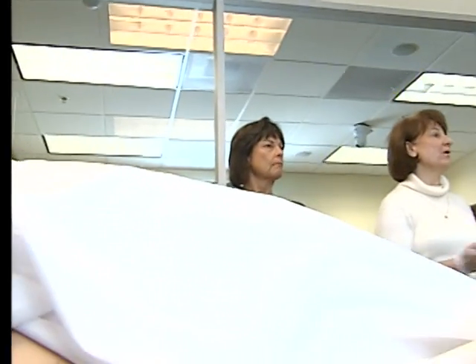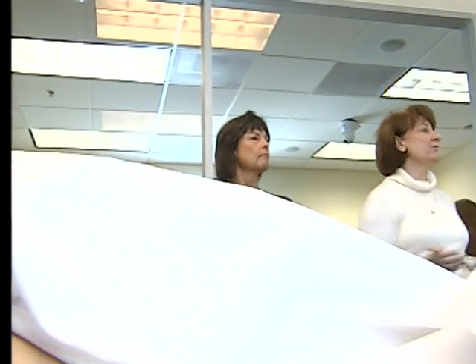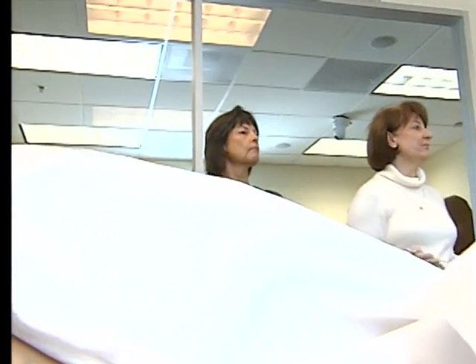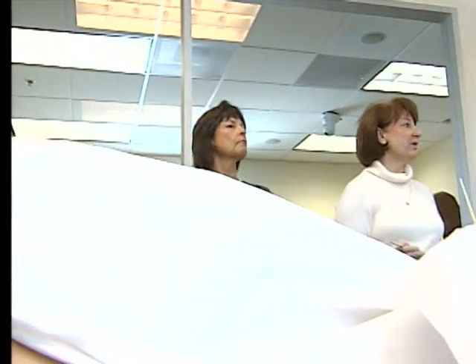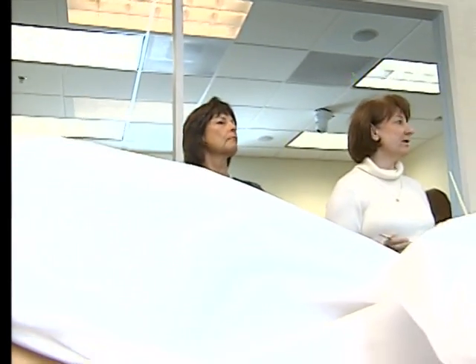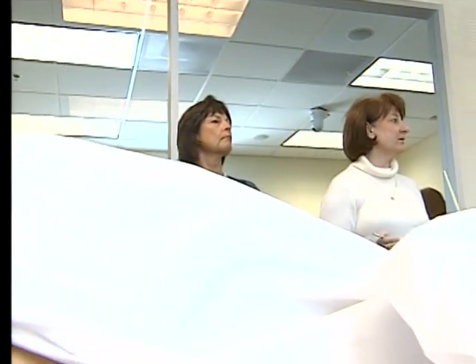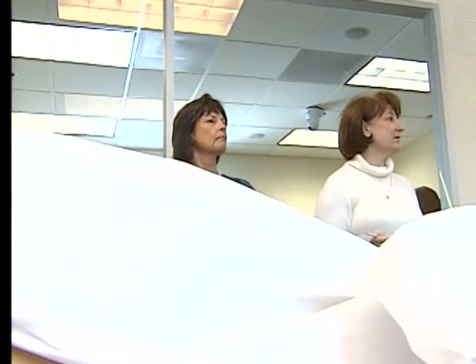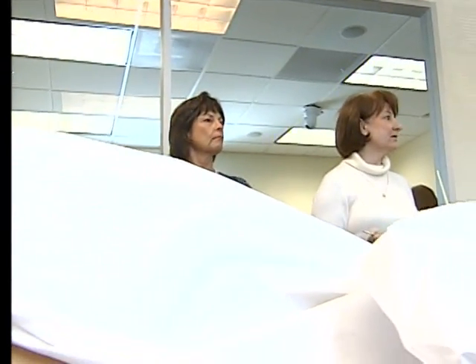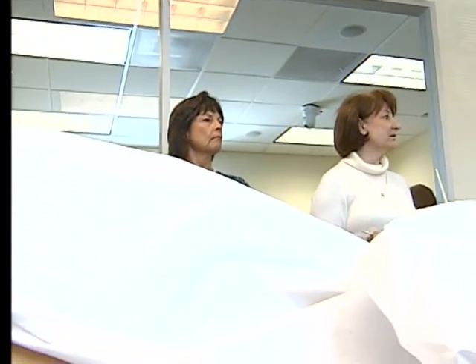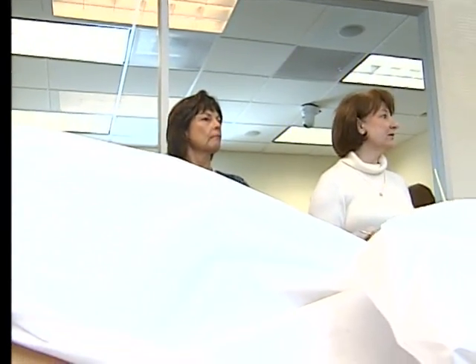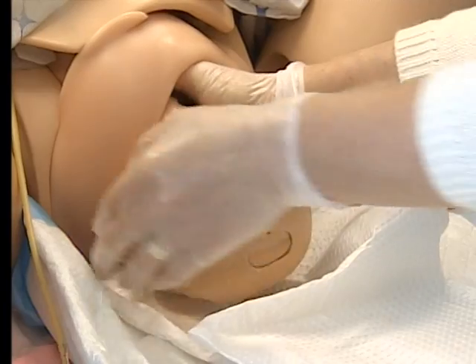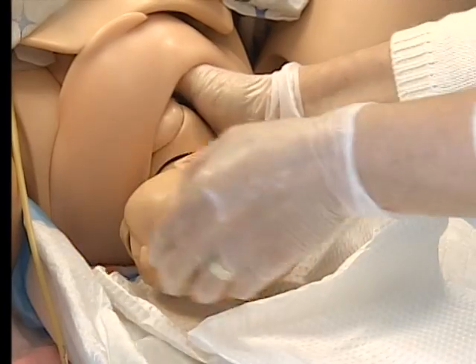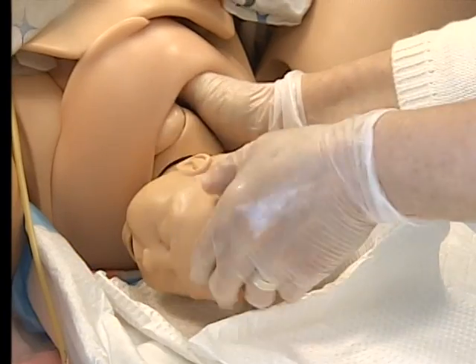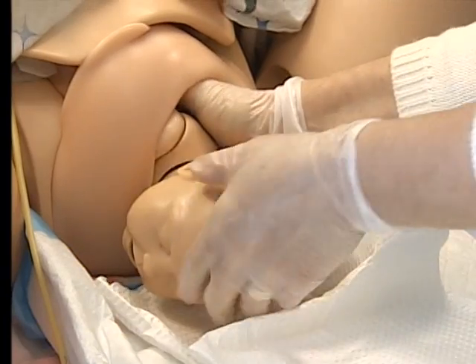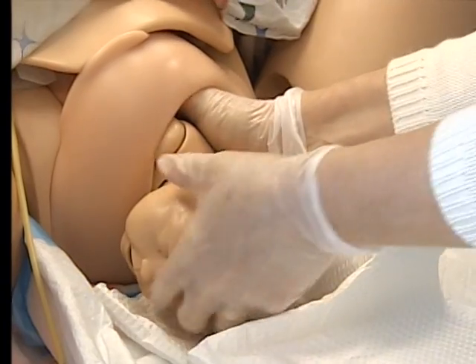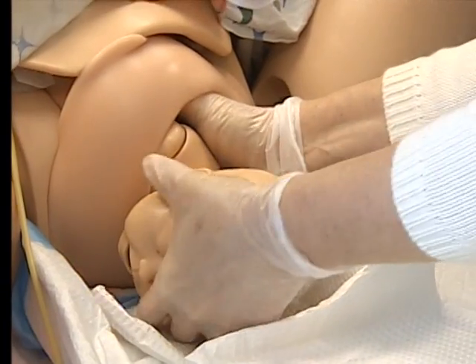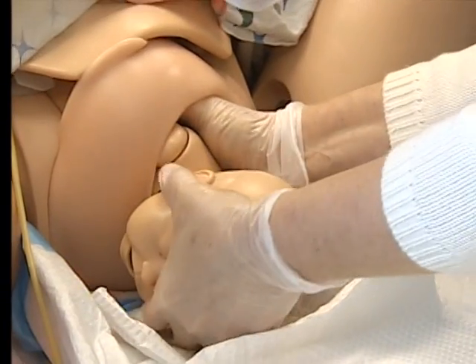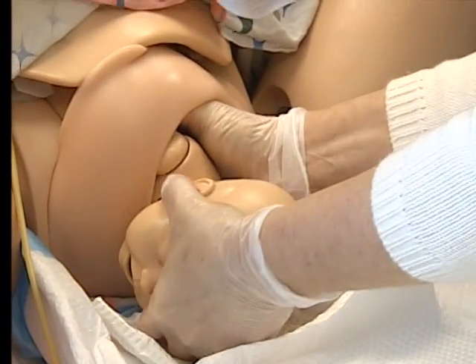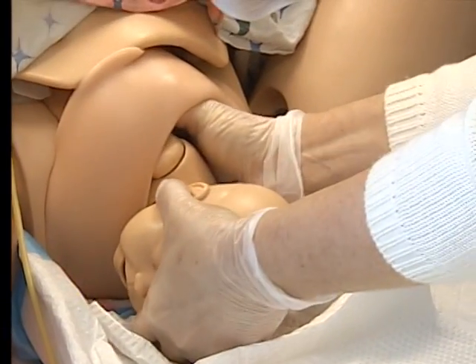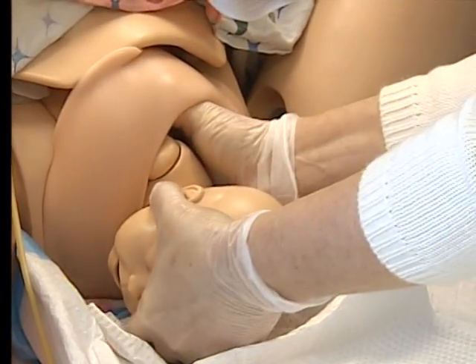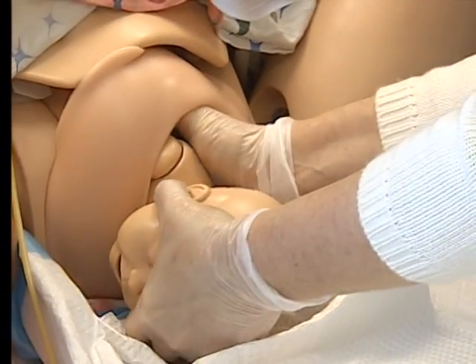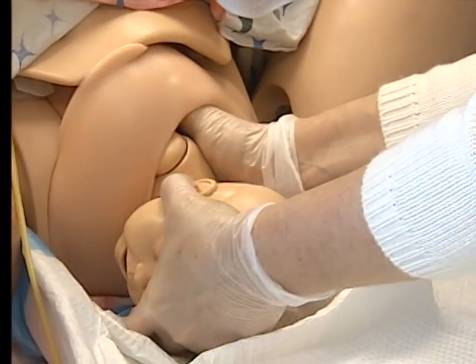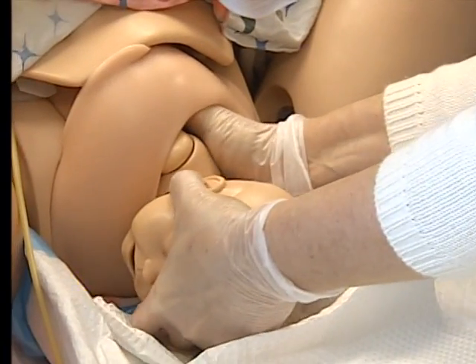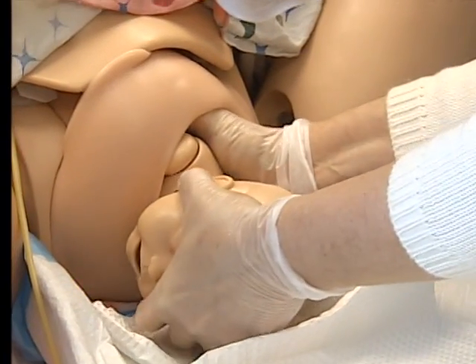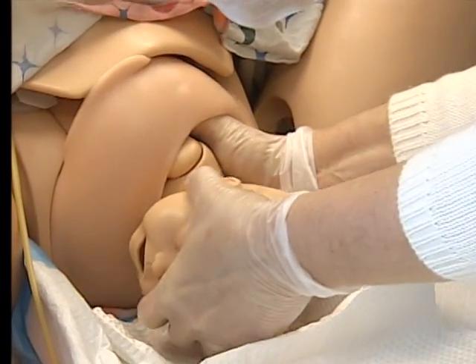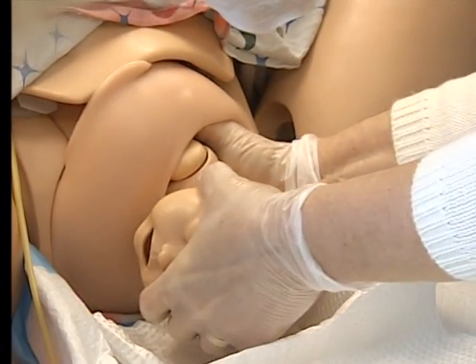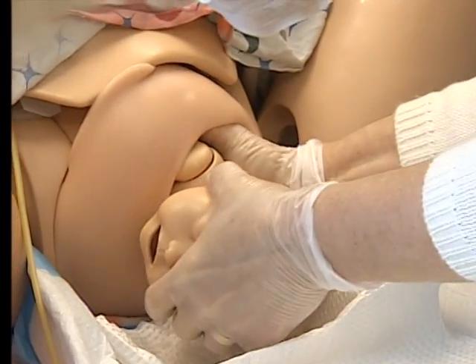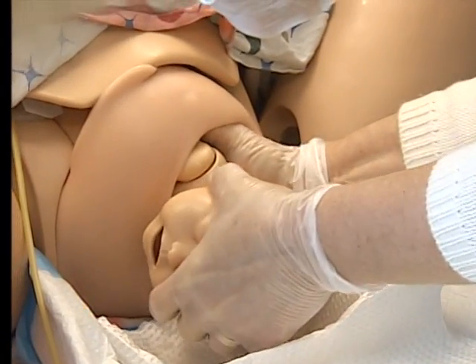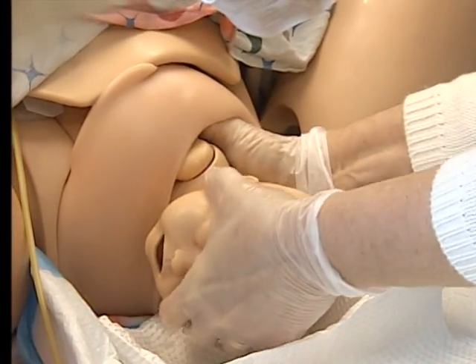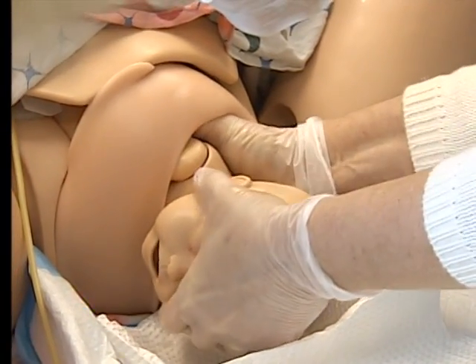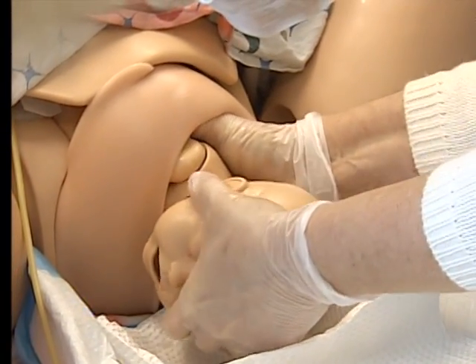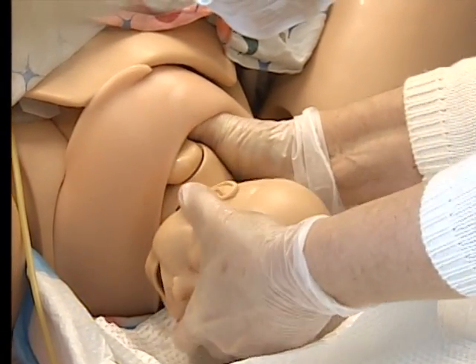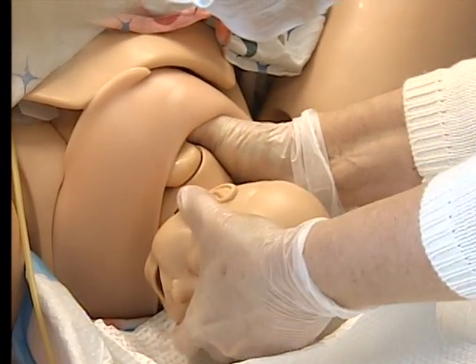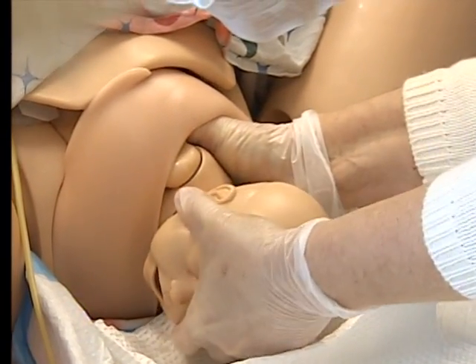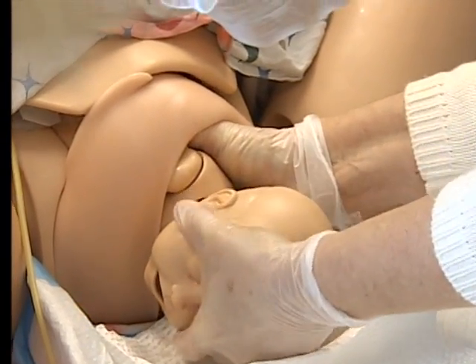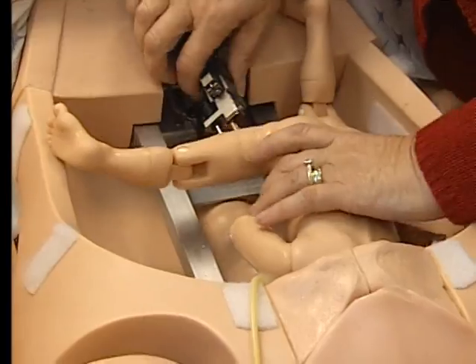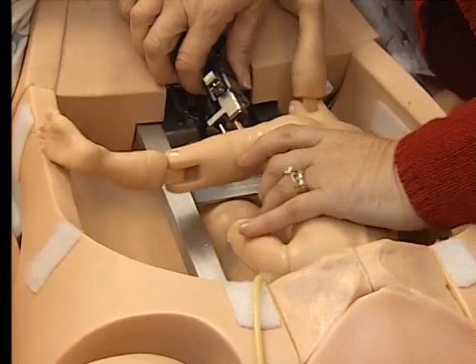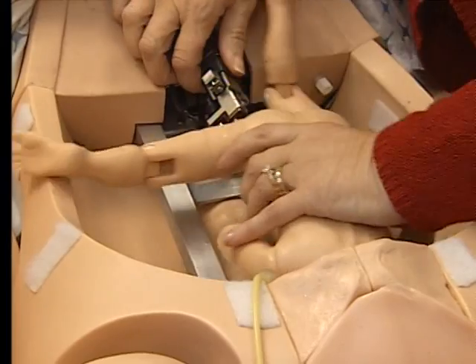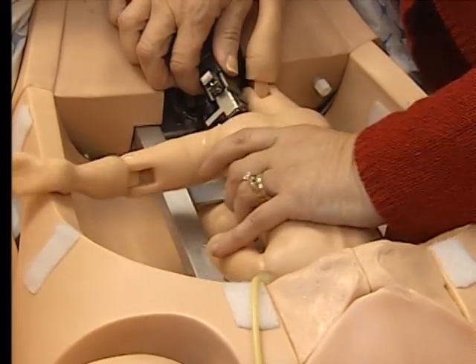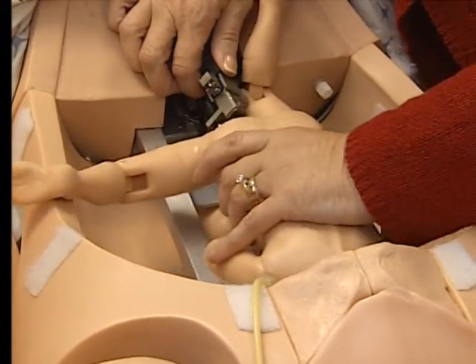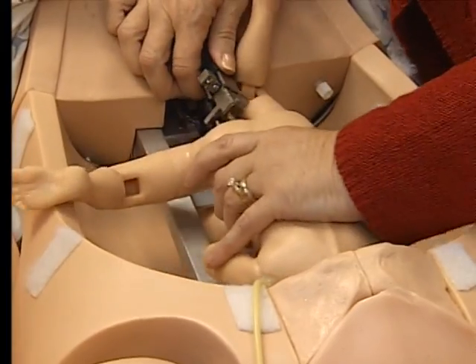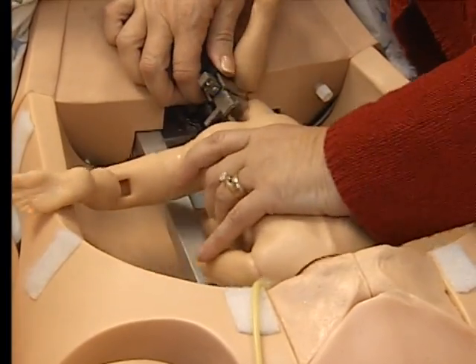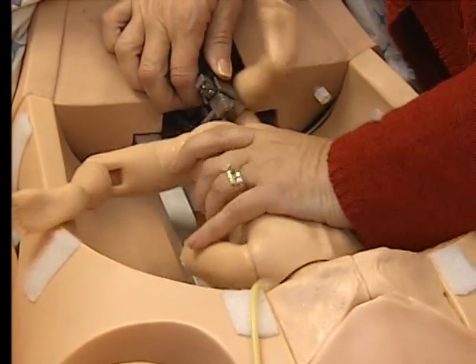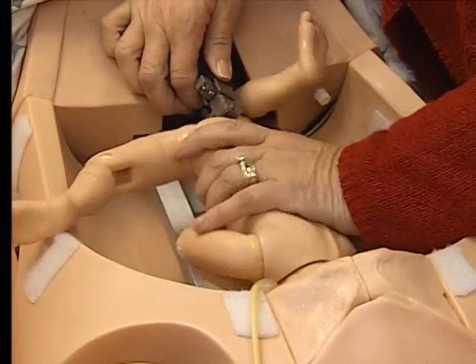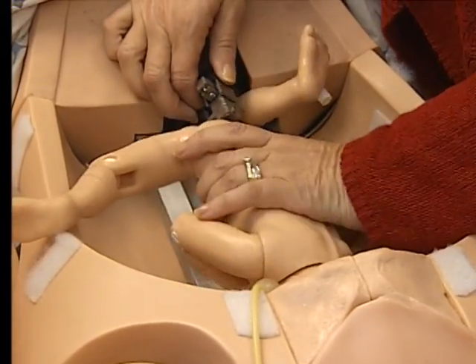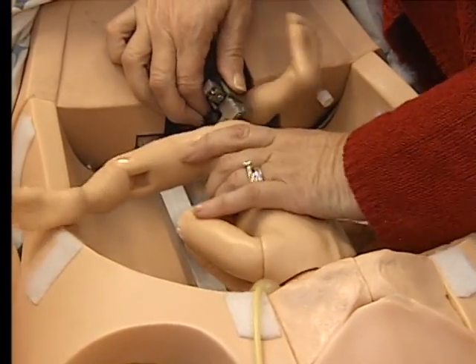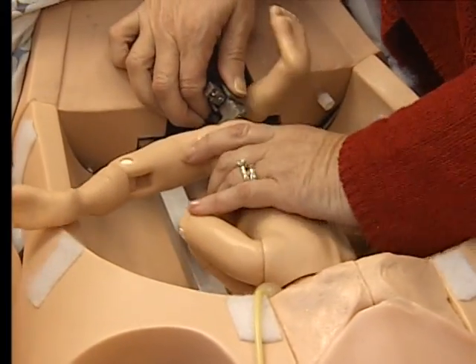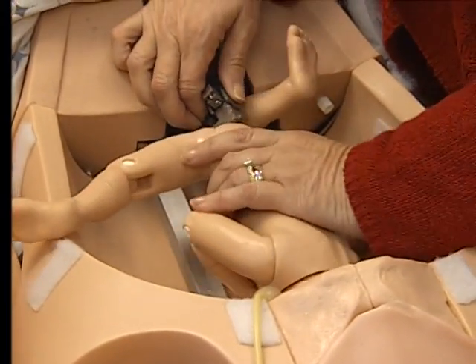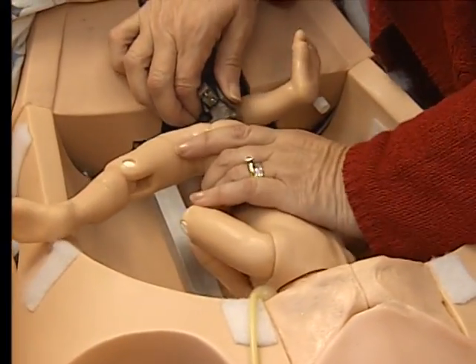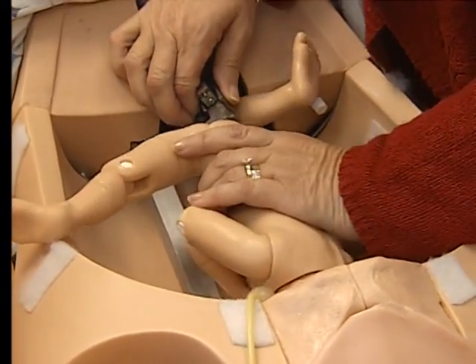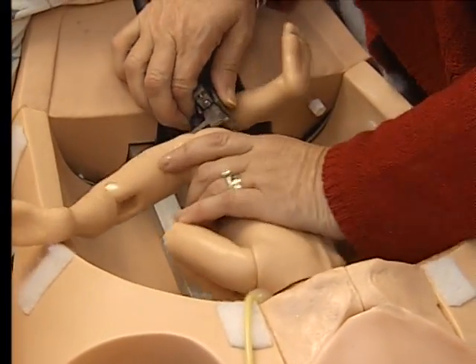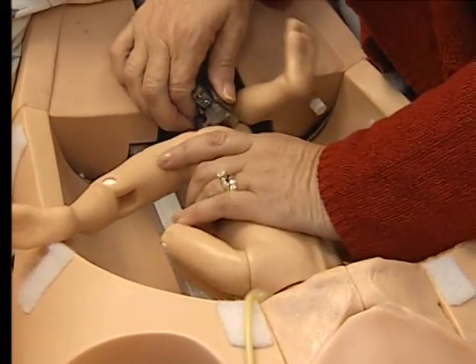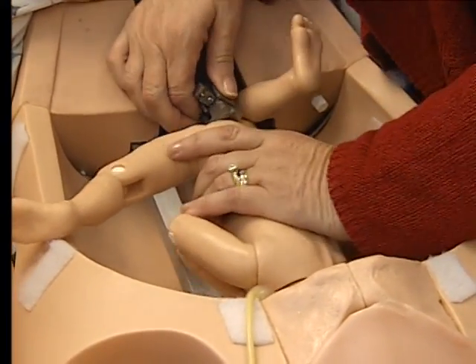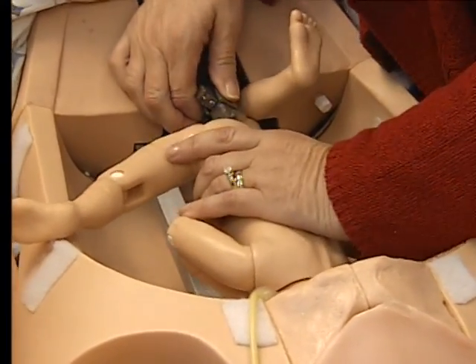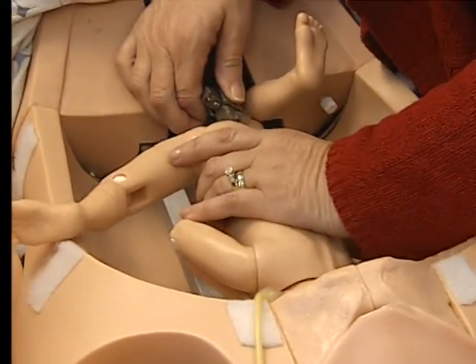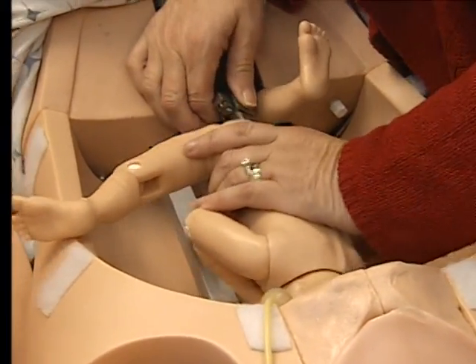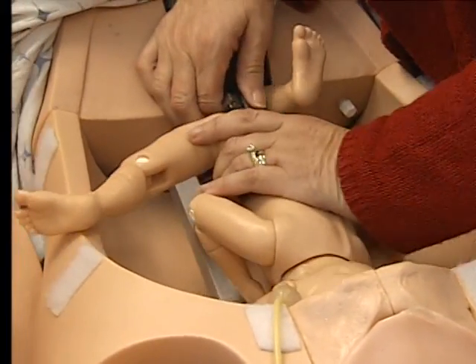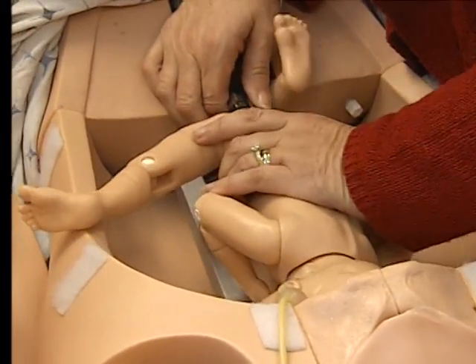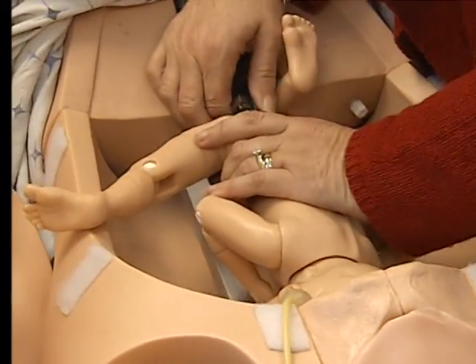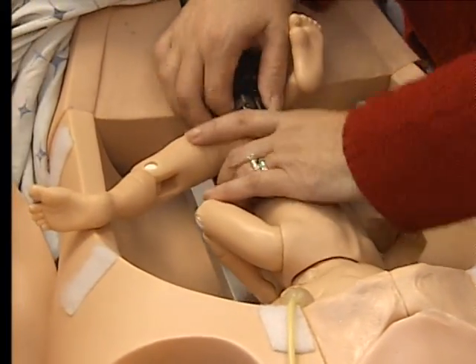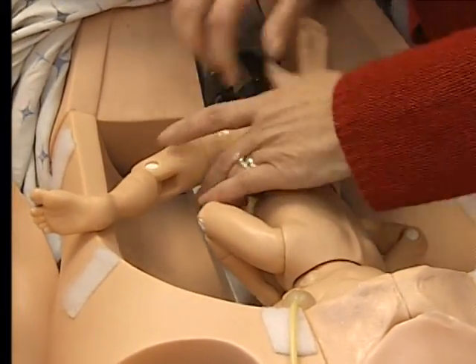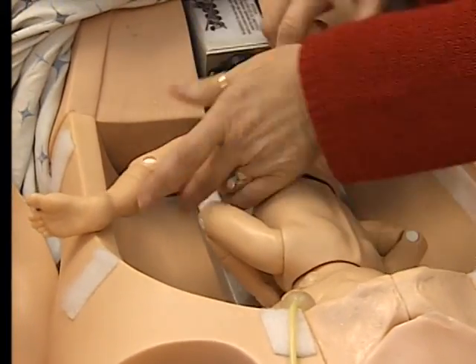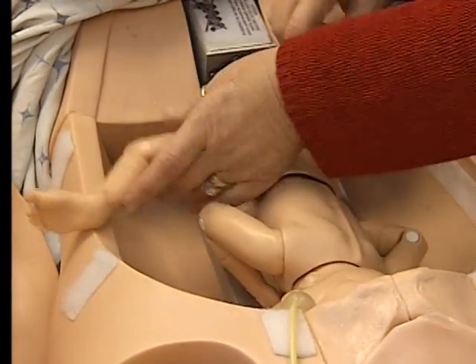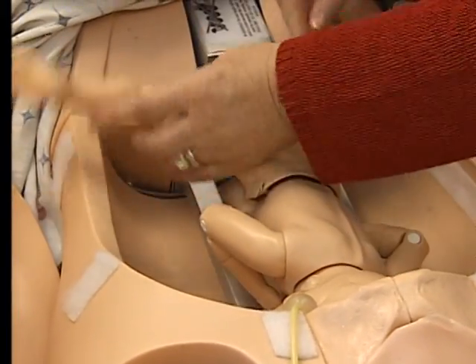But perhaps the most awestruck in the group are the instructors, who have witnessed countless real-life births and are amazed at the technology of today's teaching tools.